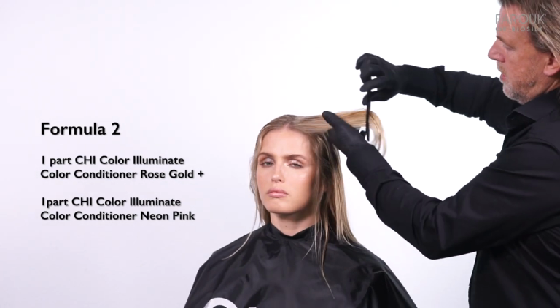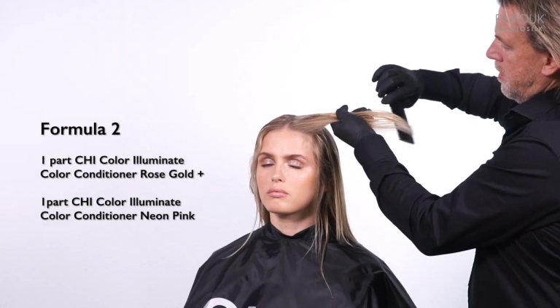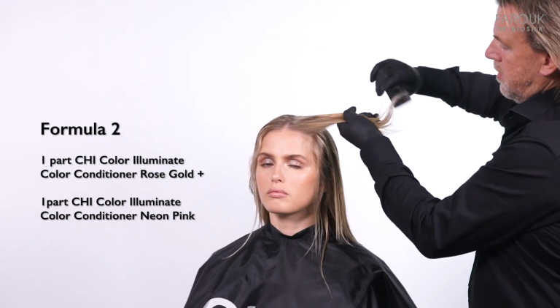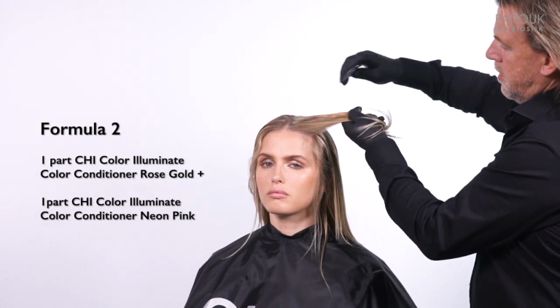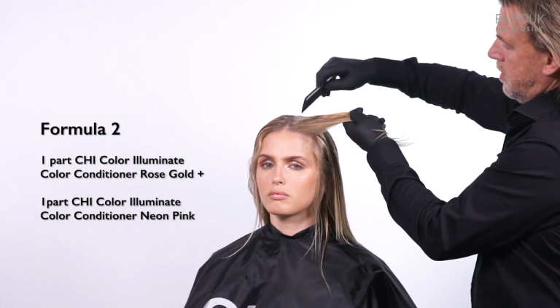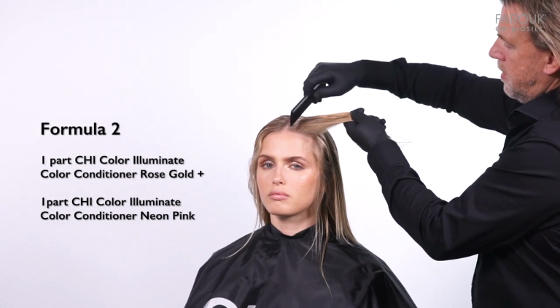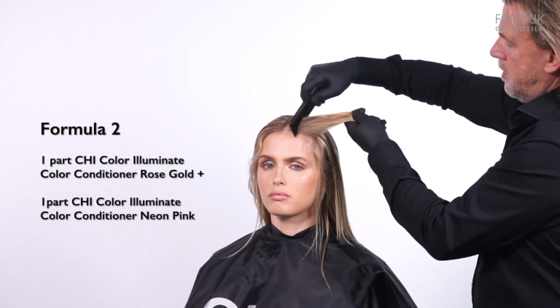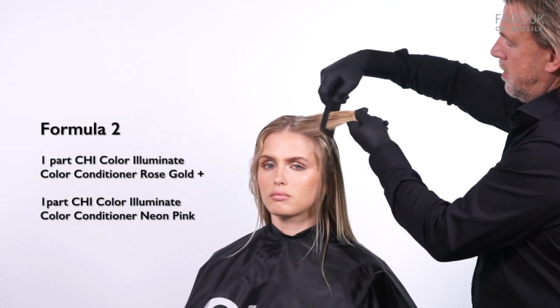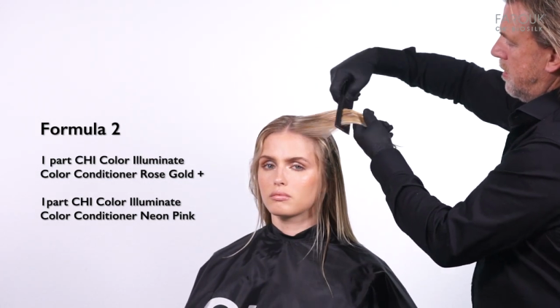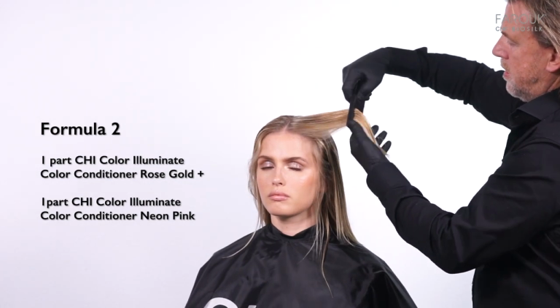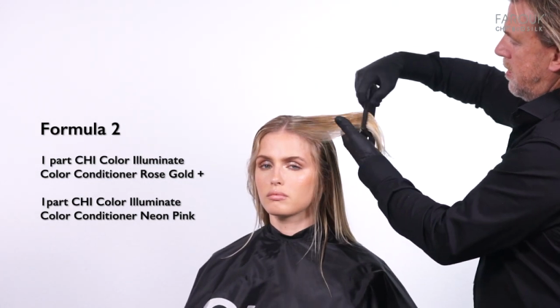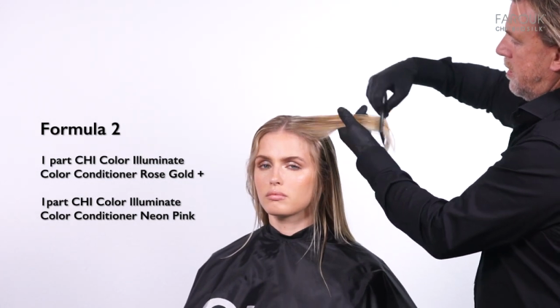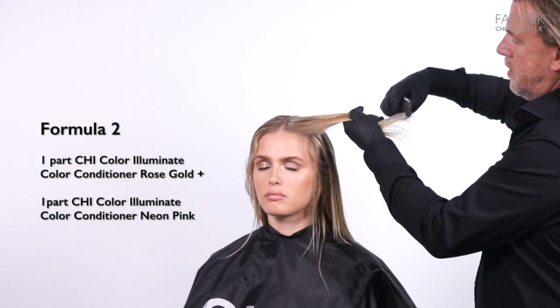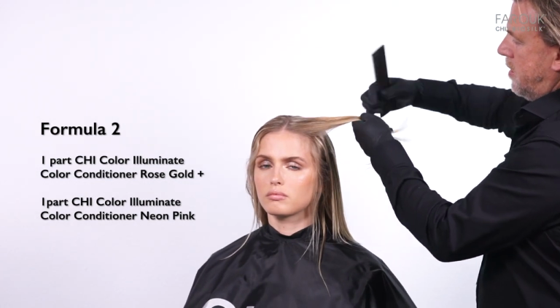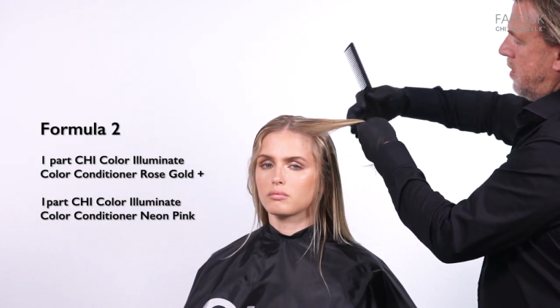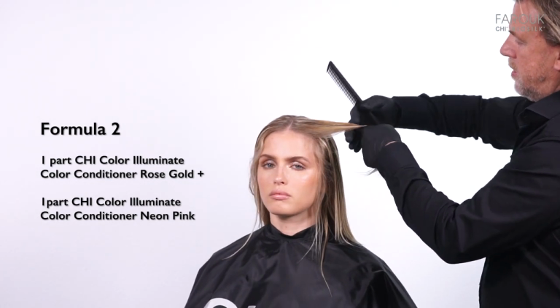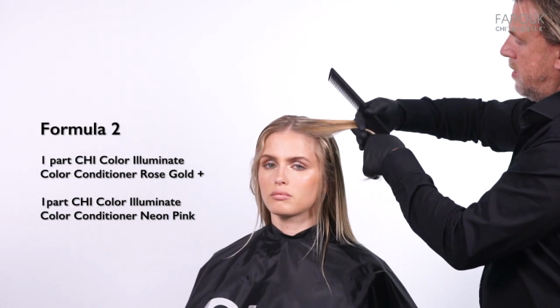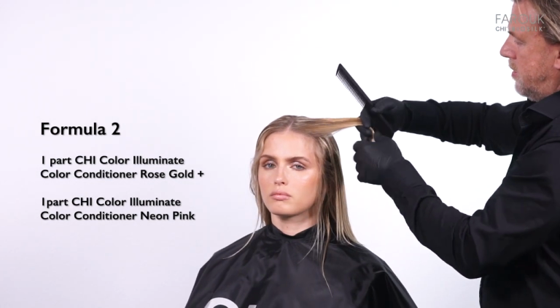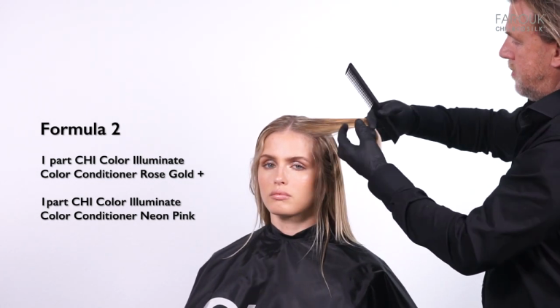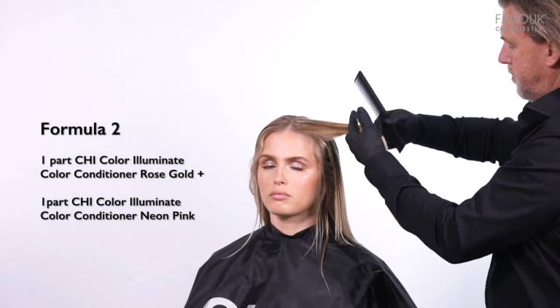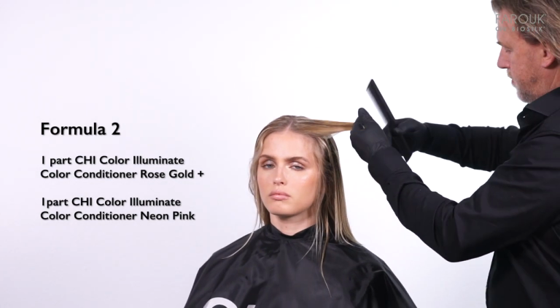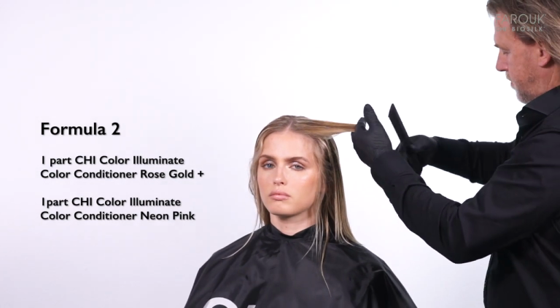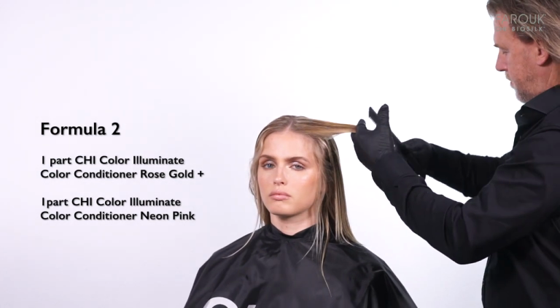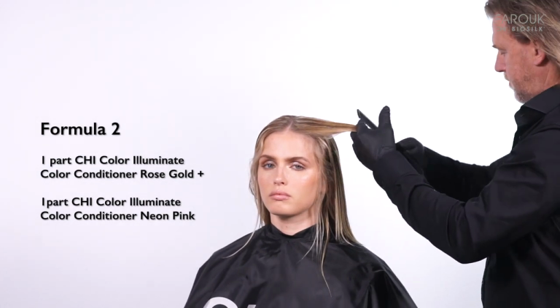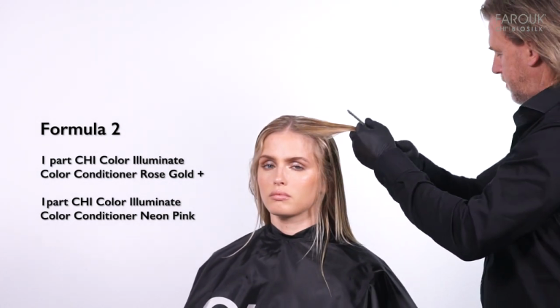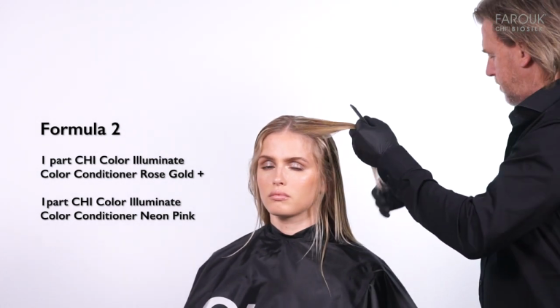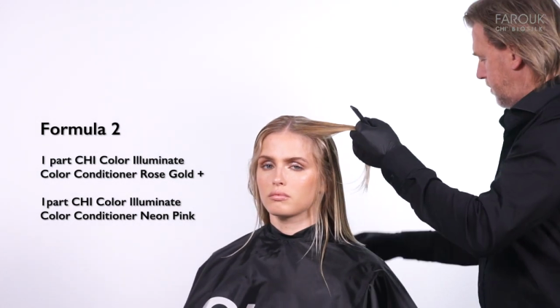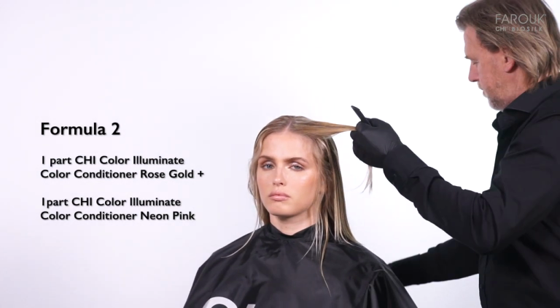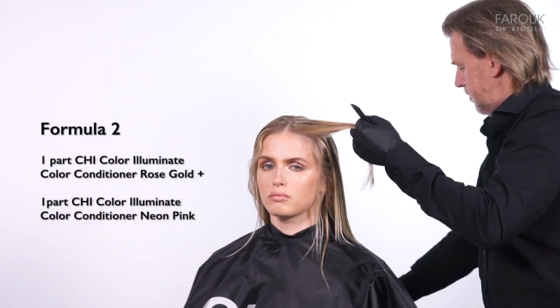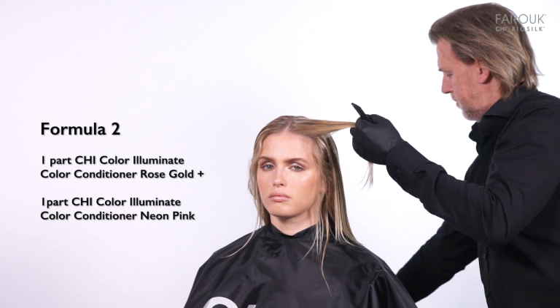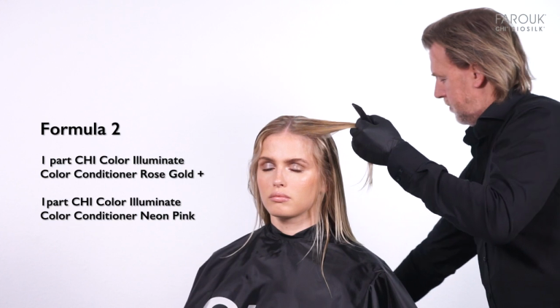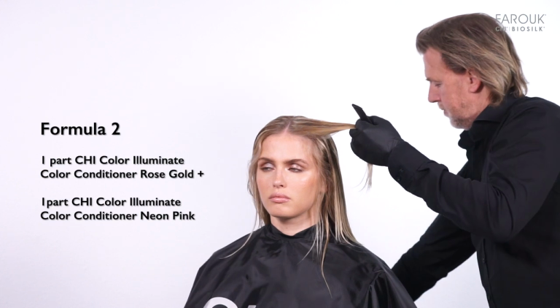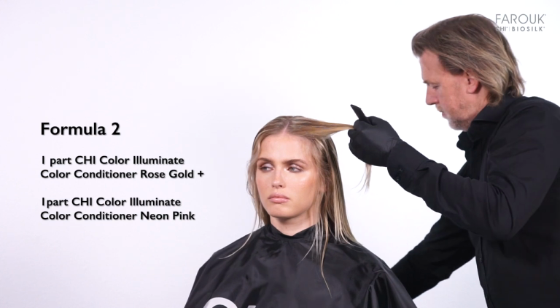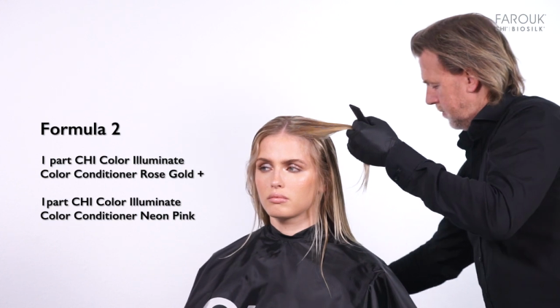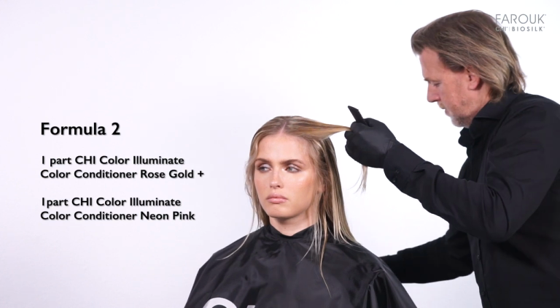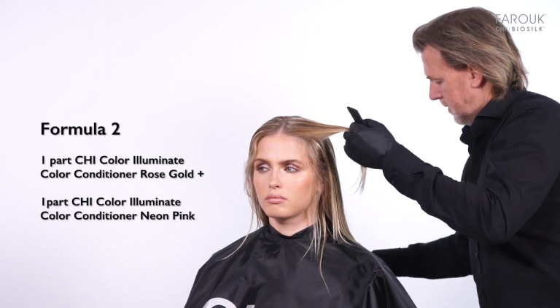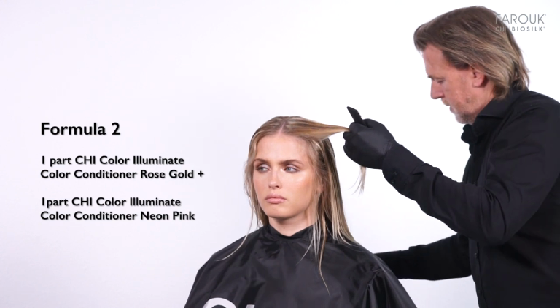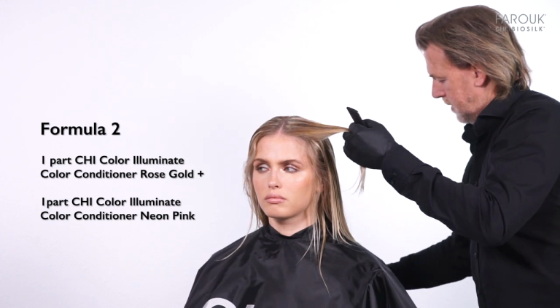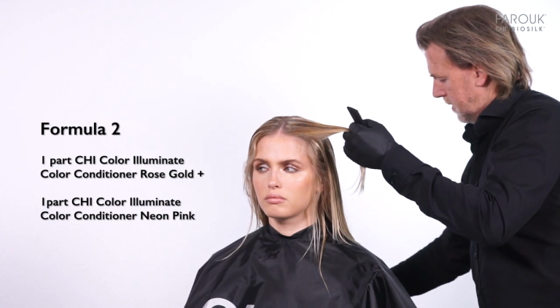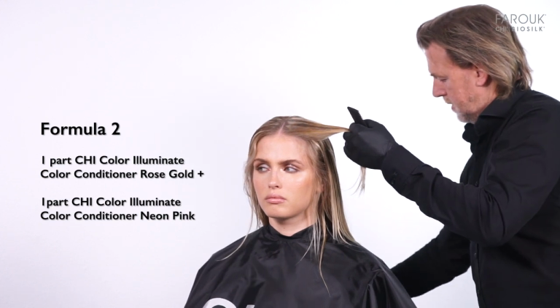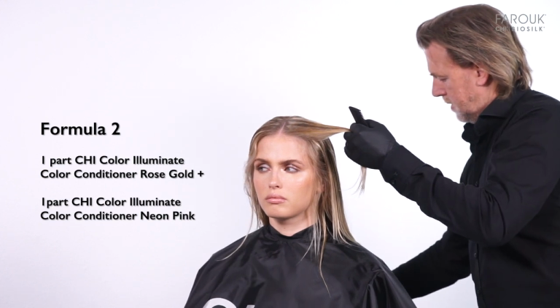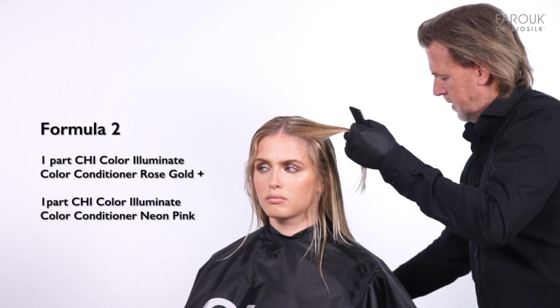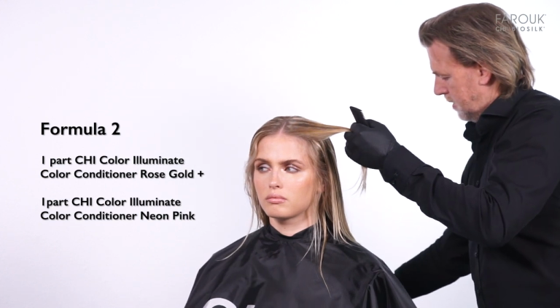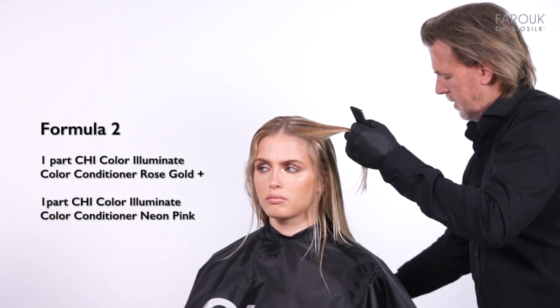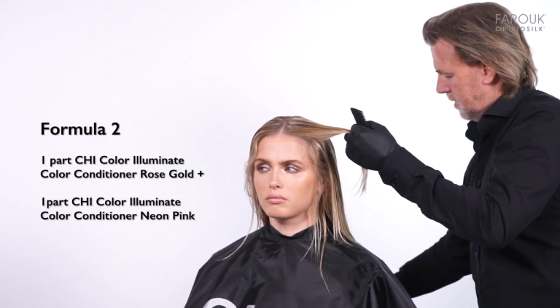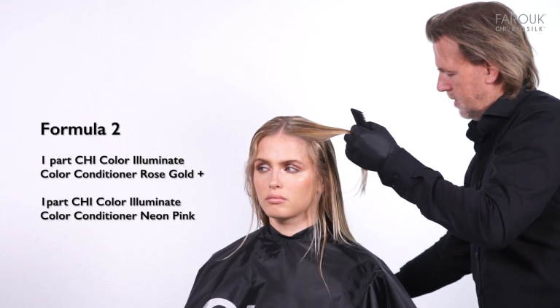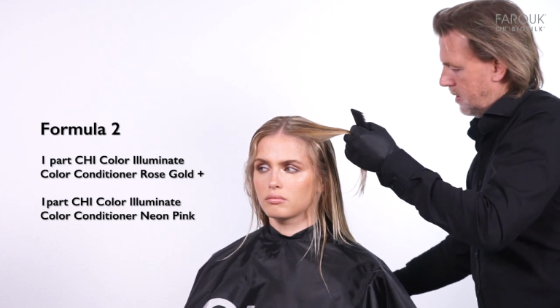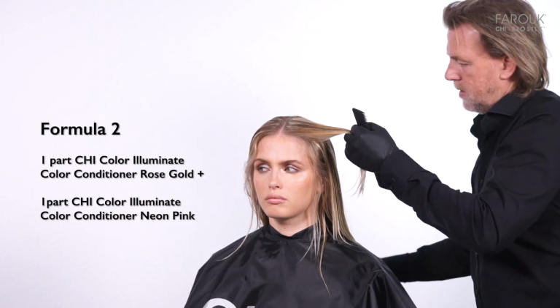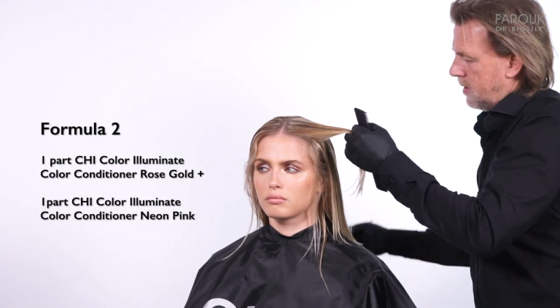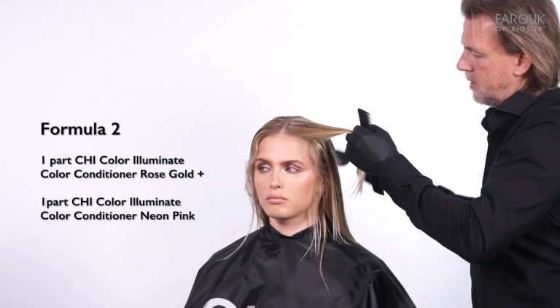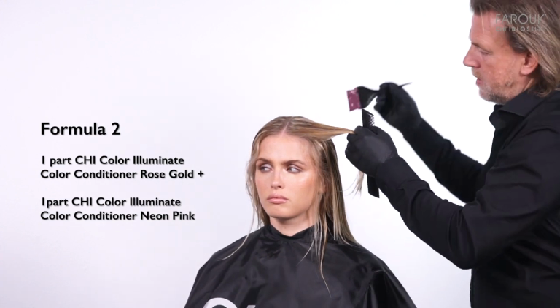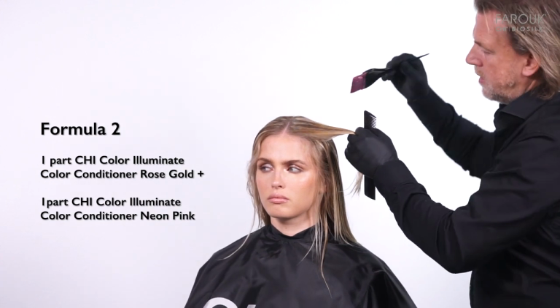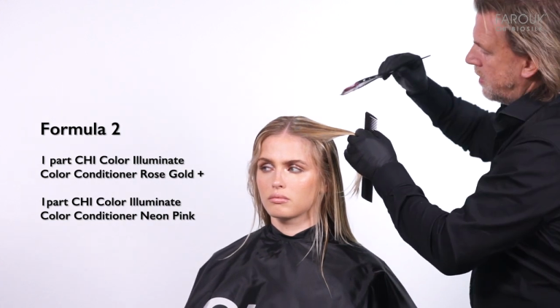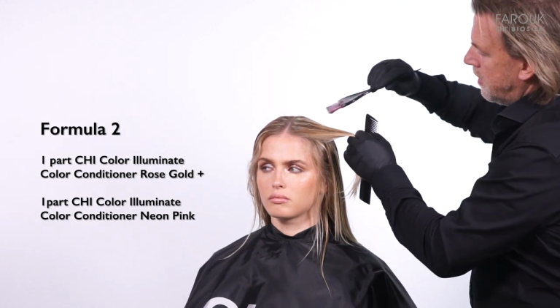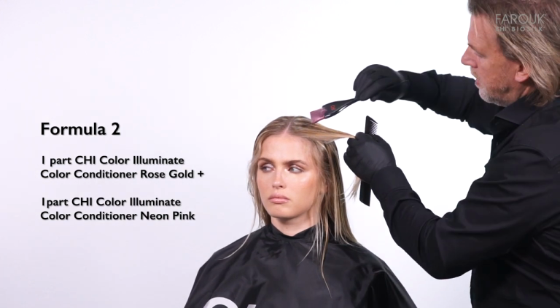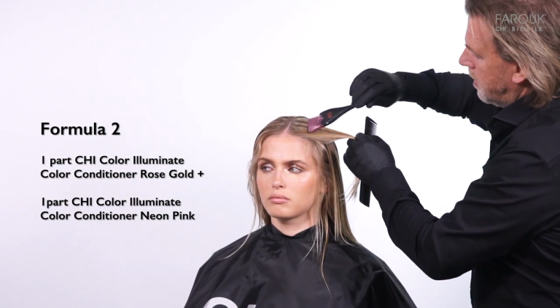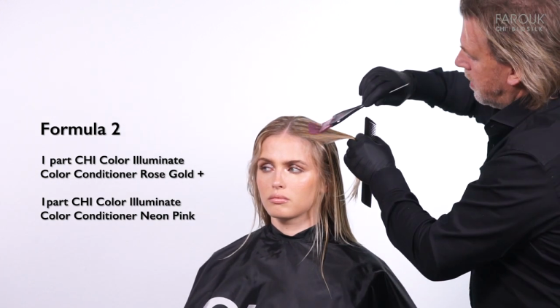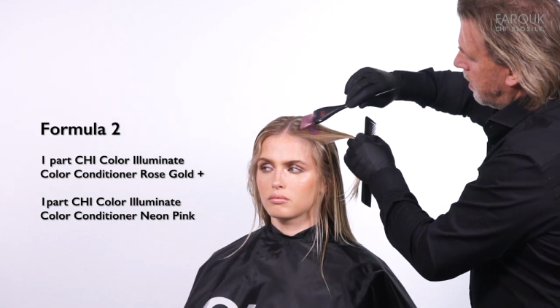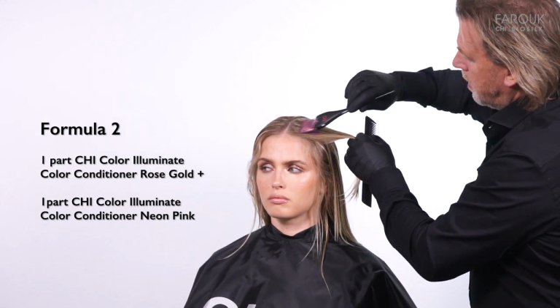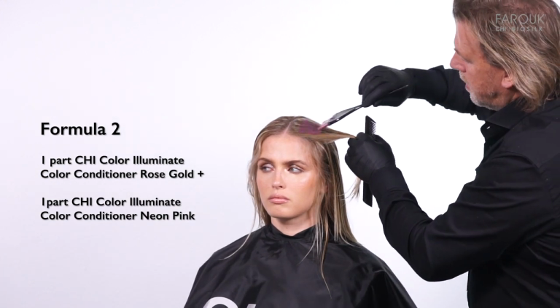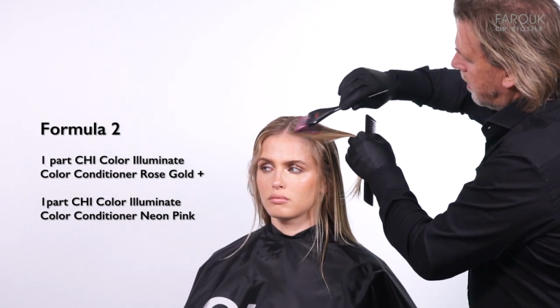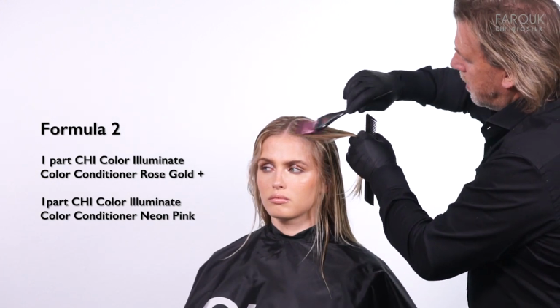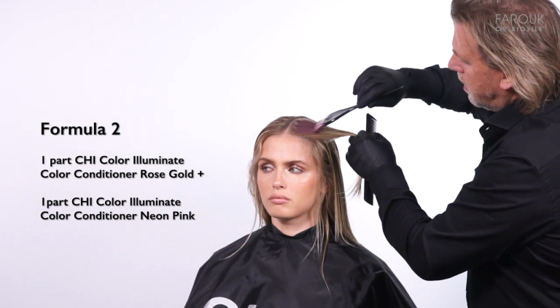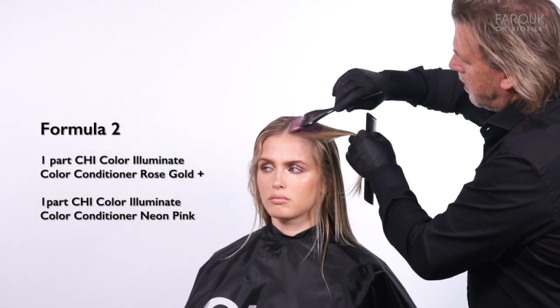Color the hair with formula 2 and 3. Use the freehand color technique to place the colors as desired.